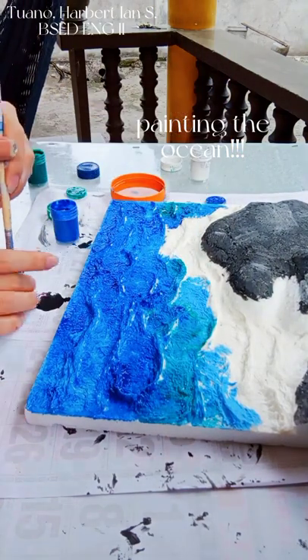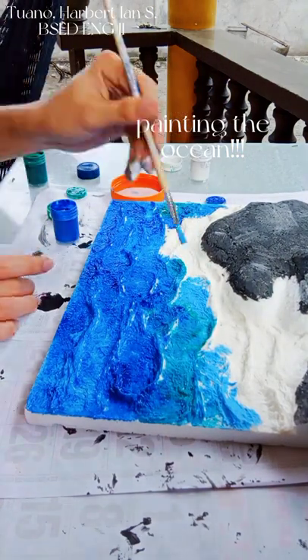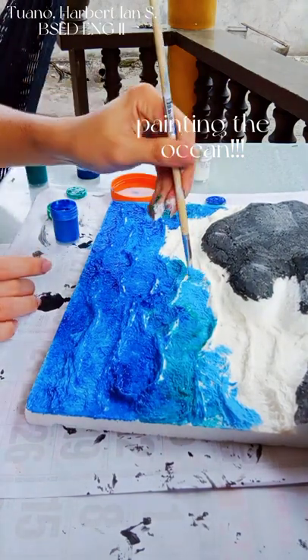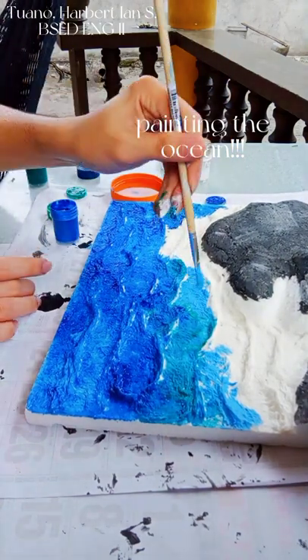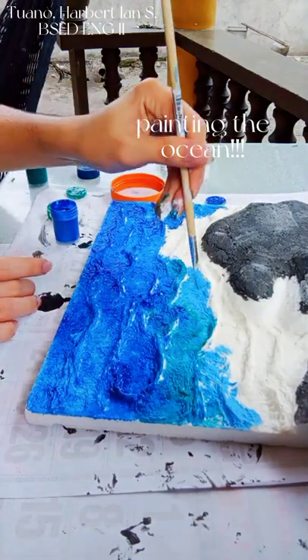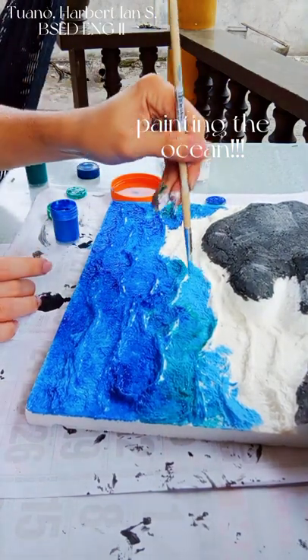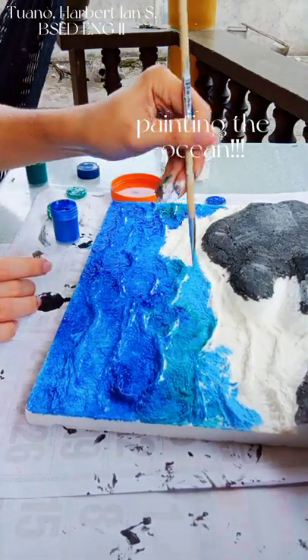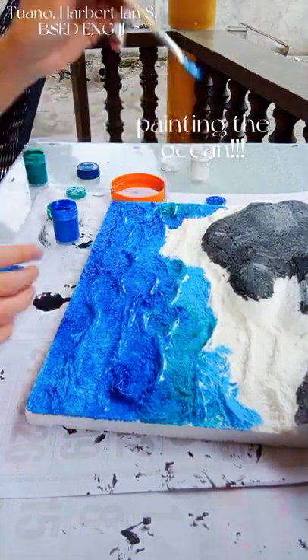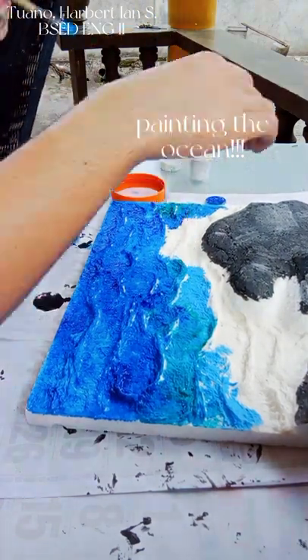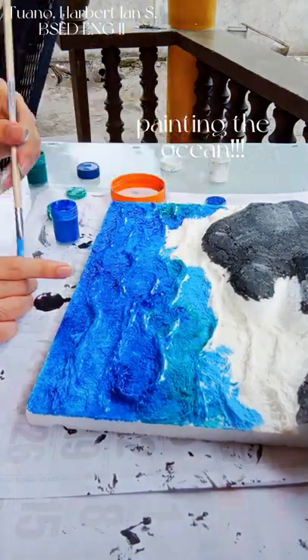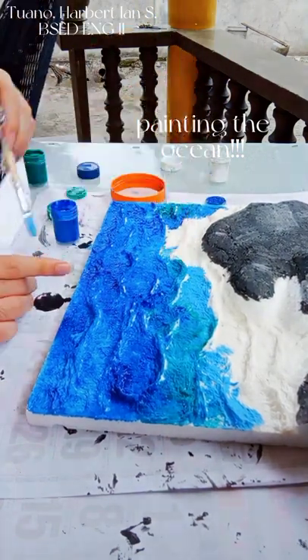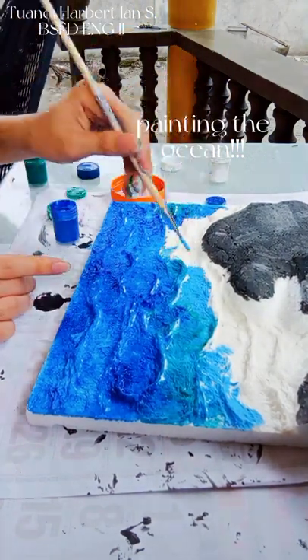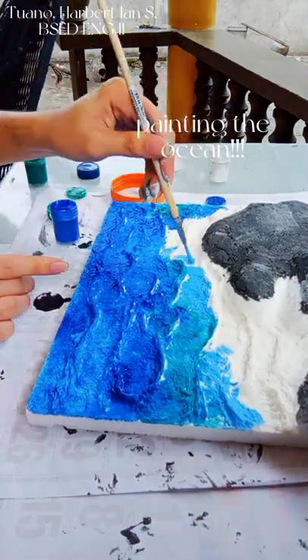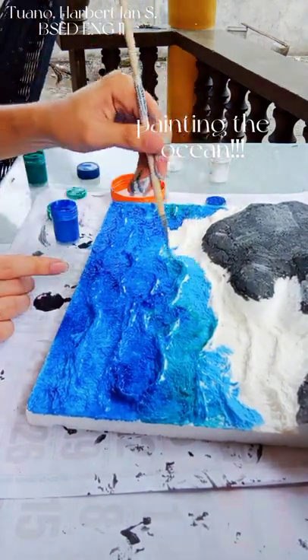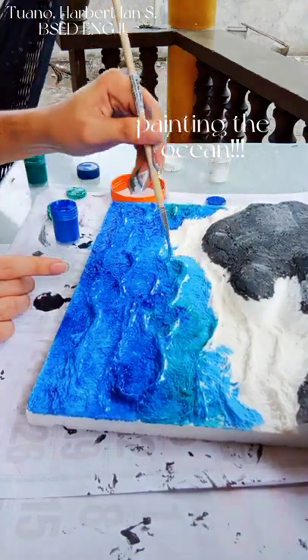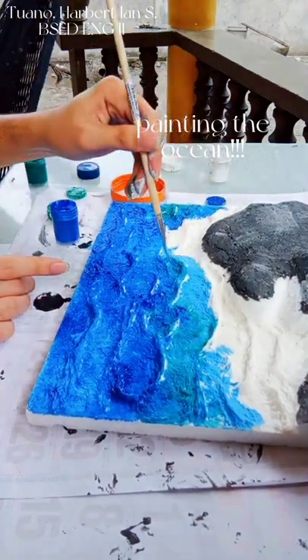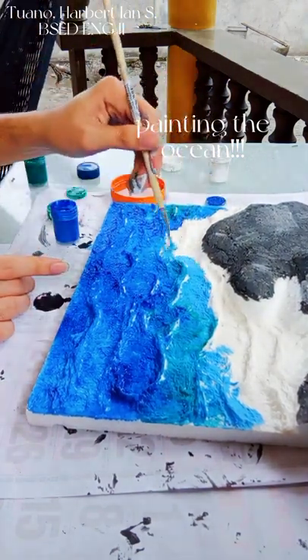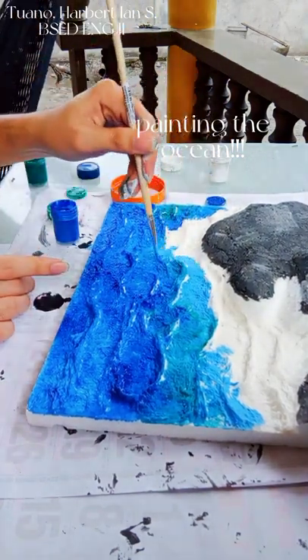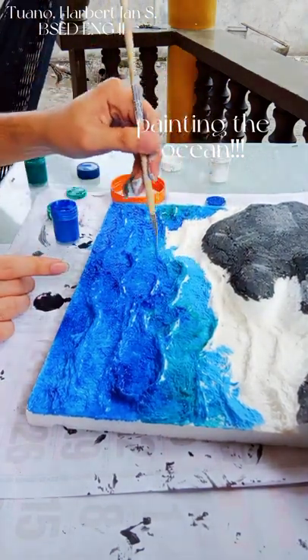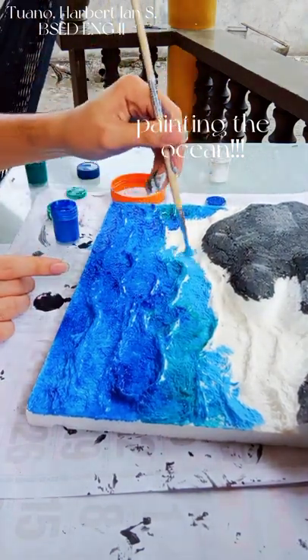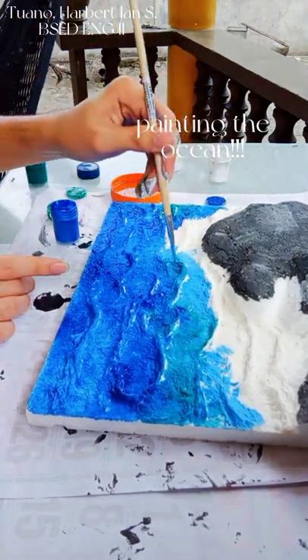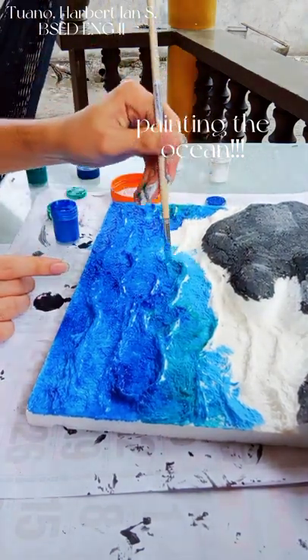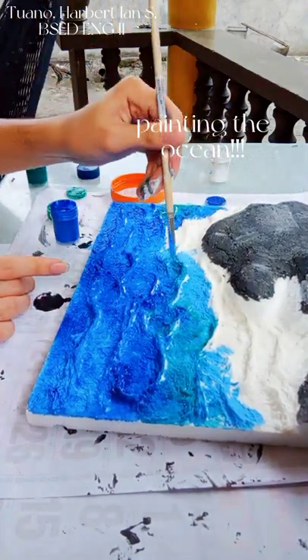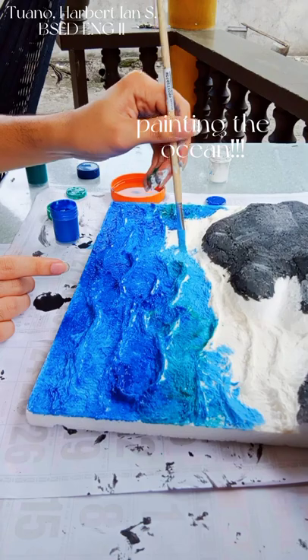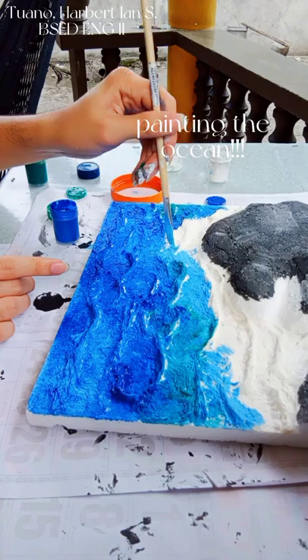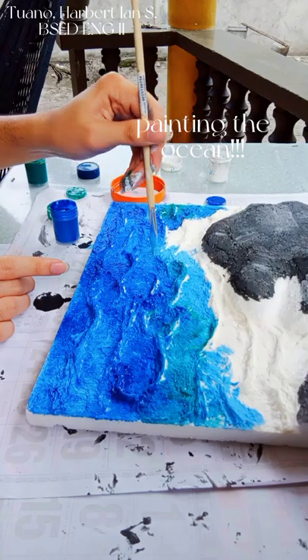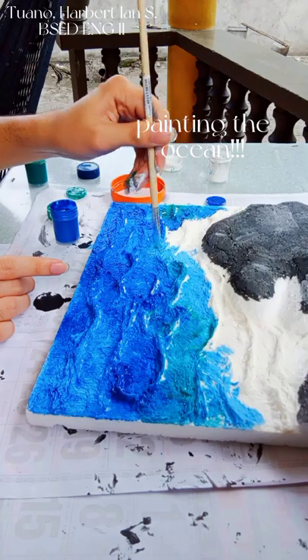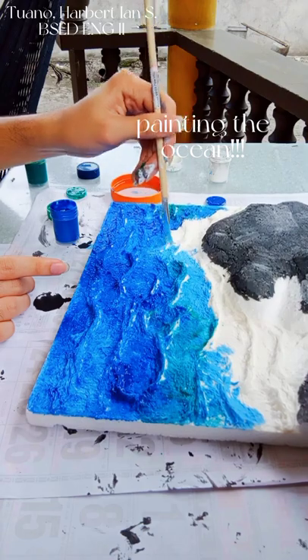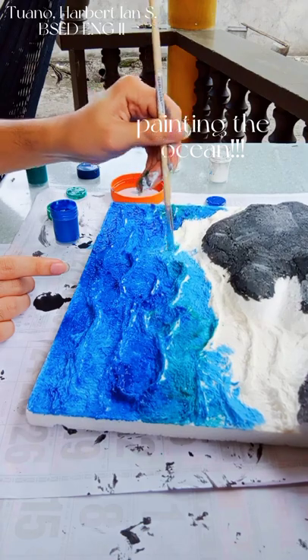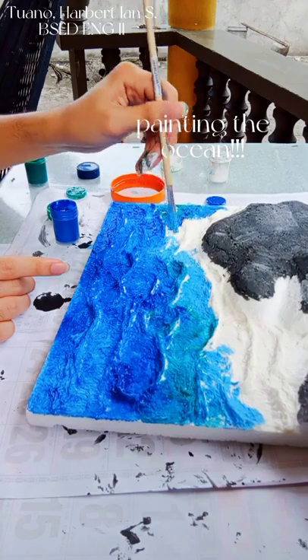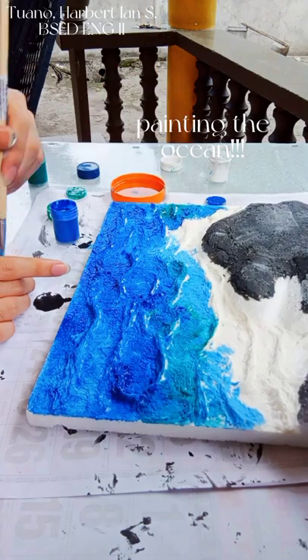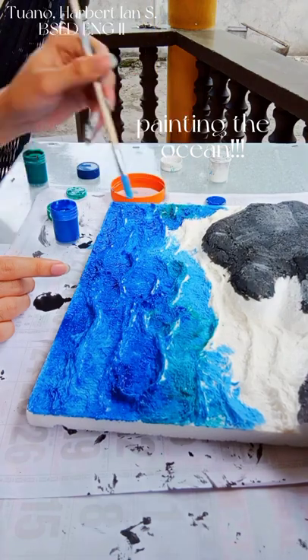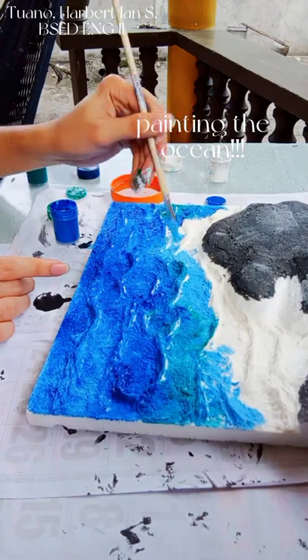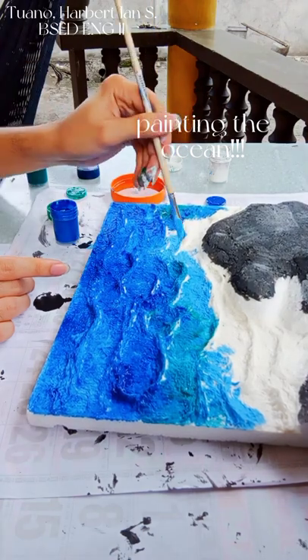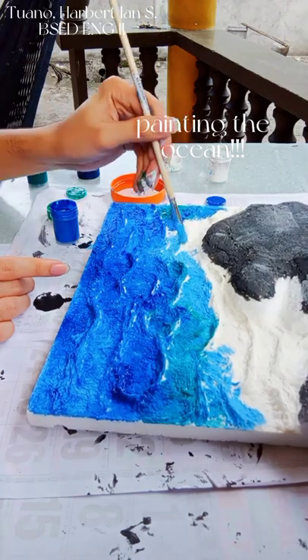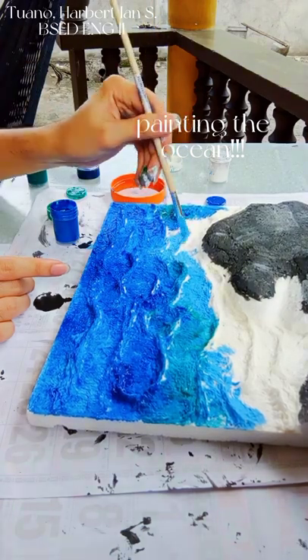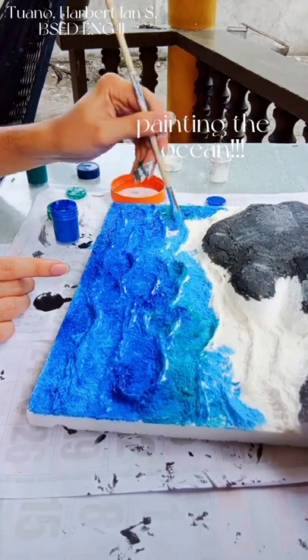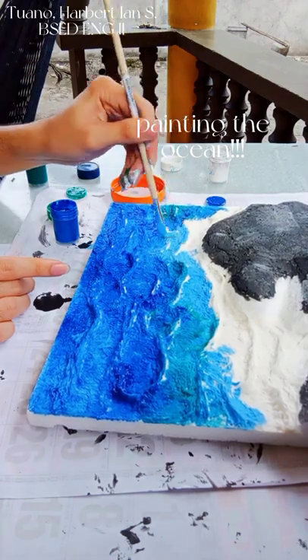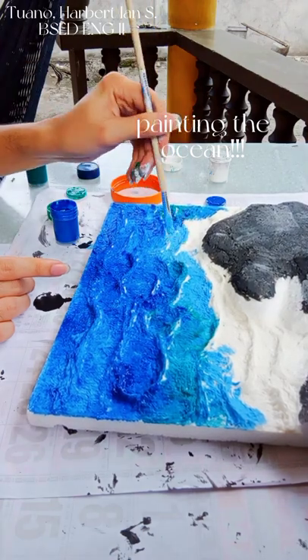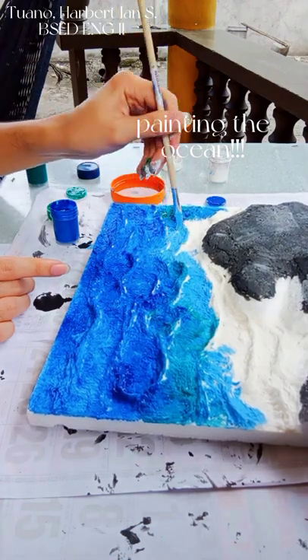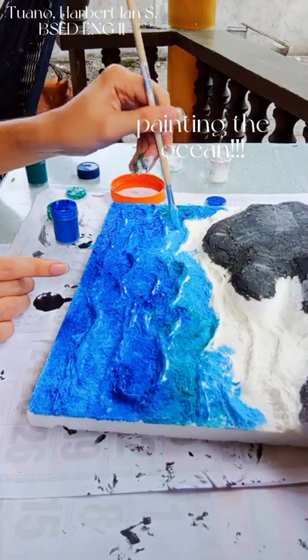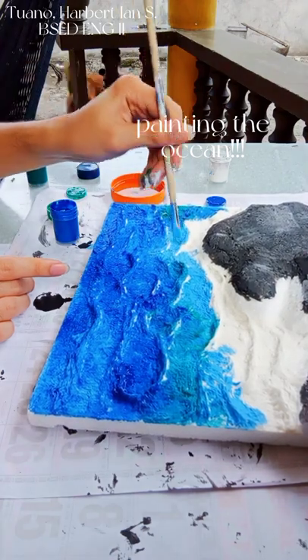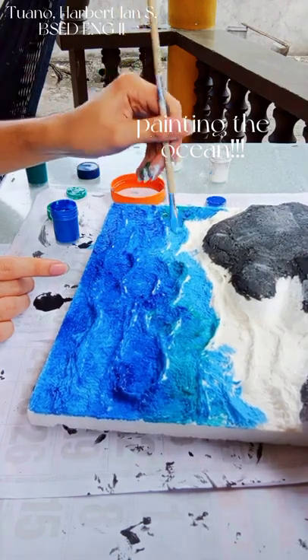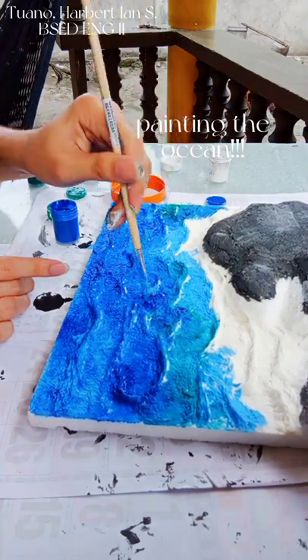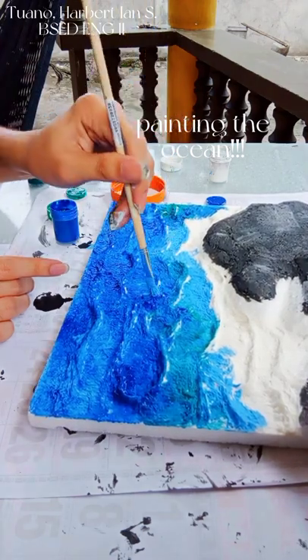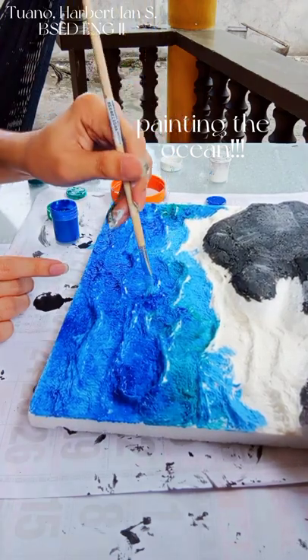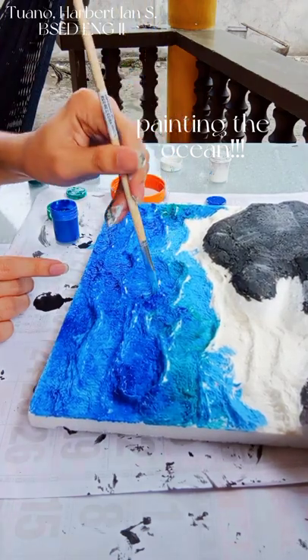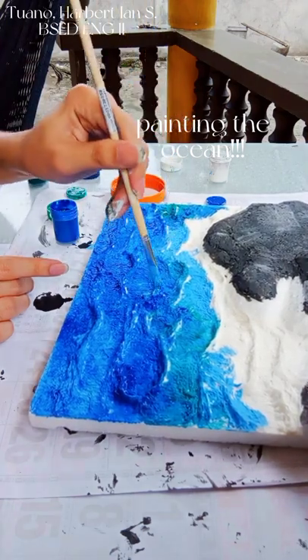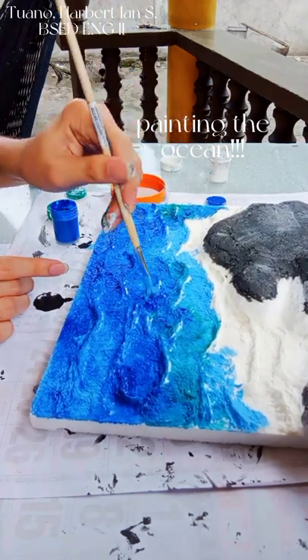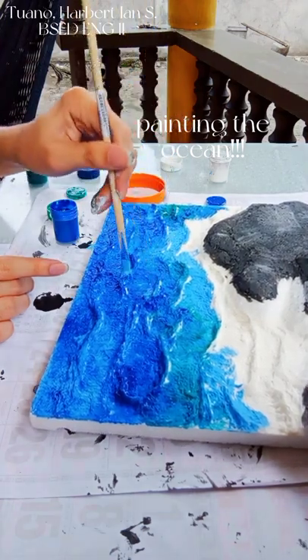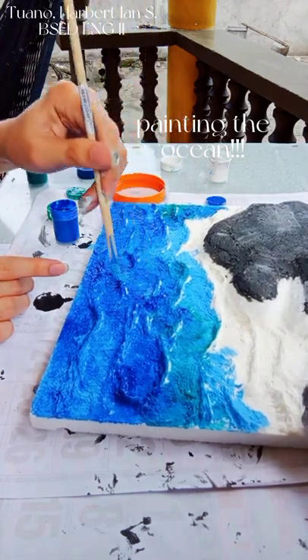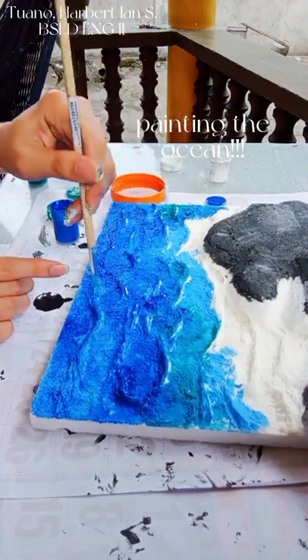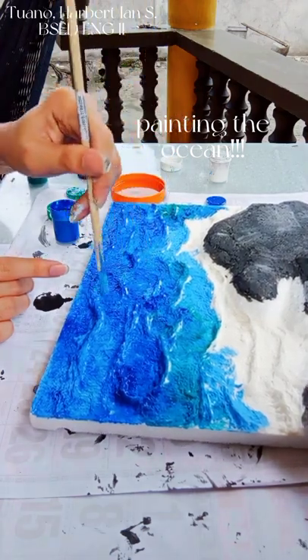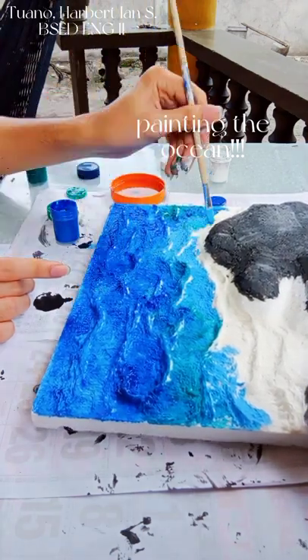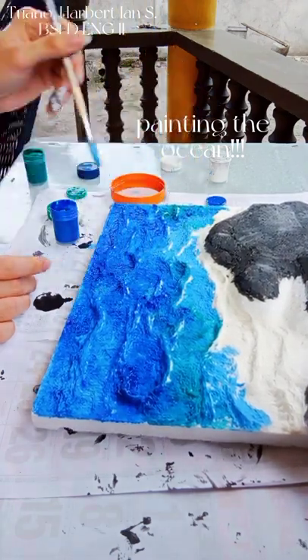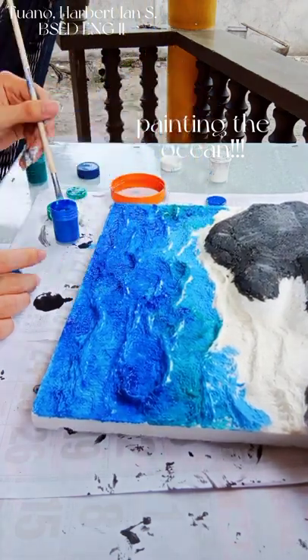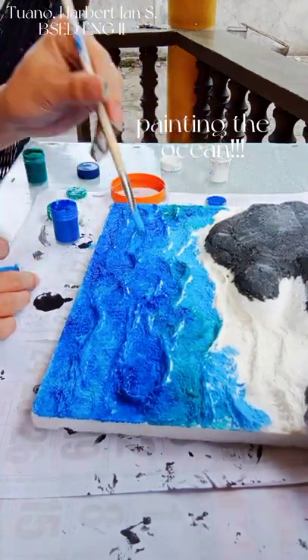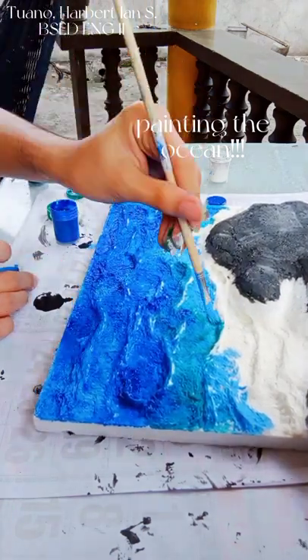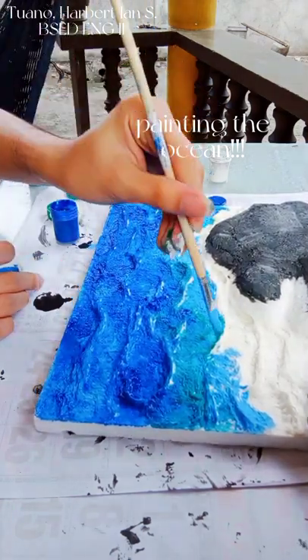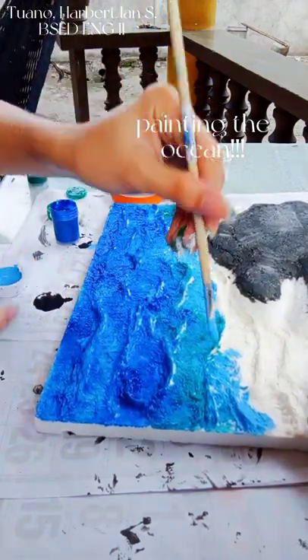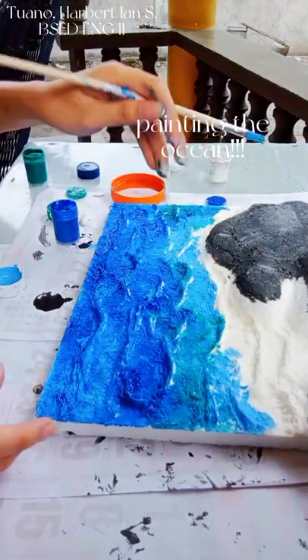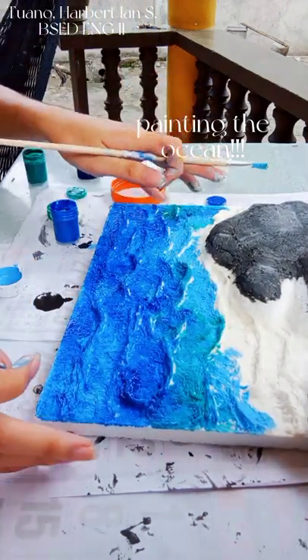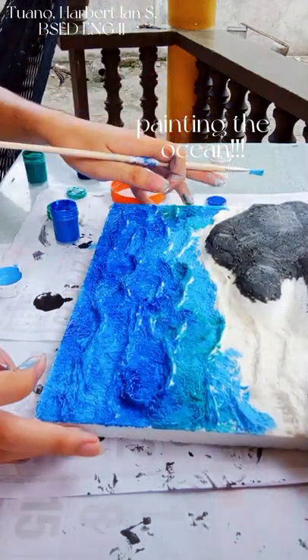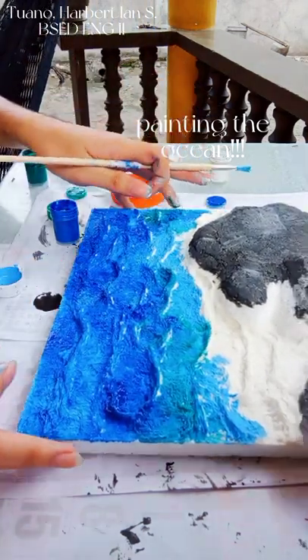To indicate the water getting shallower, I am using a lighter shade of blue as I get closer to the island.